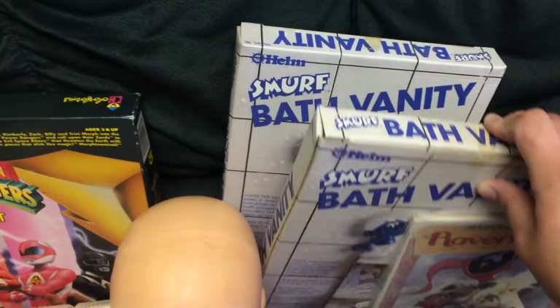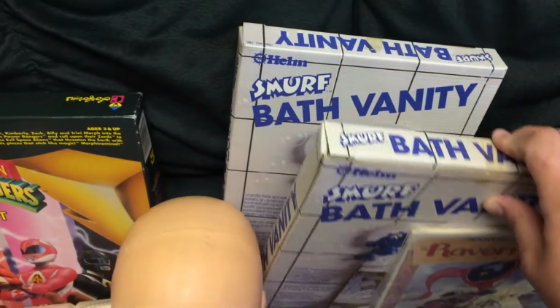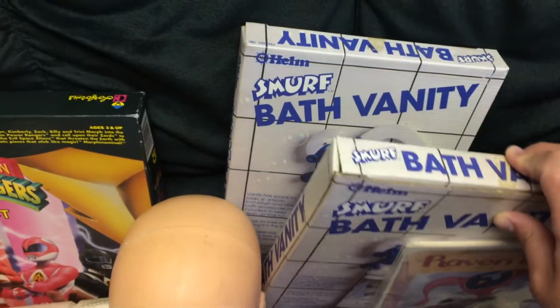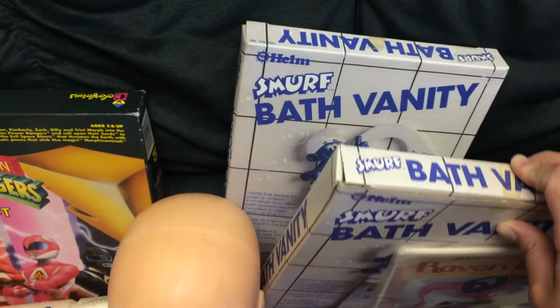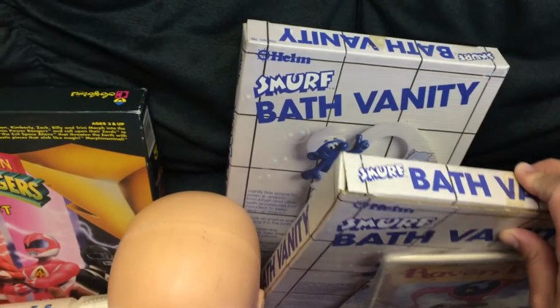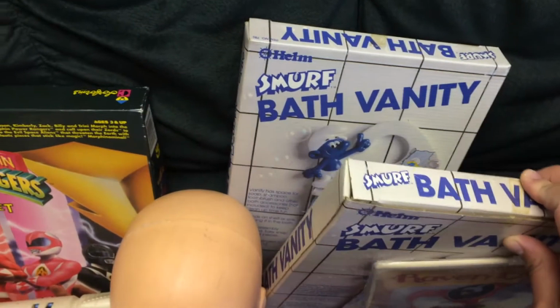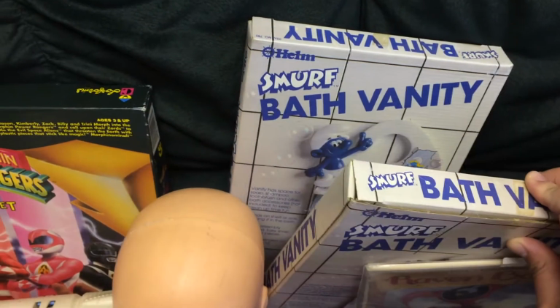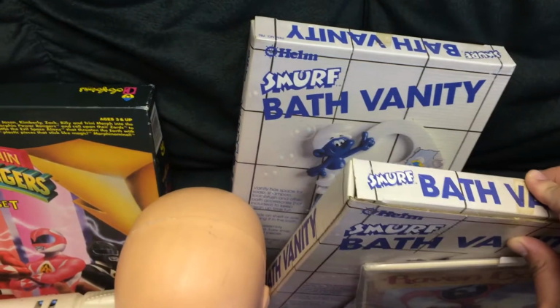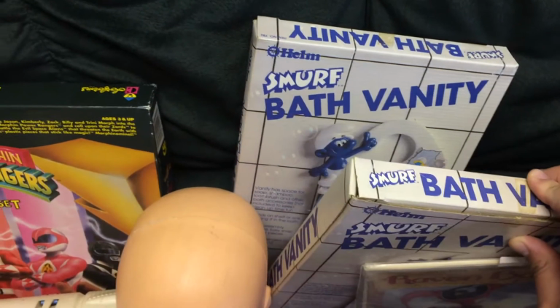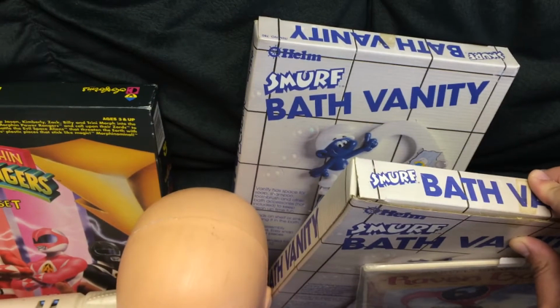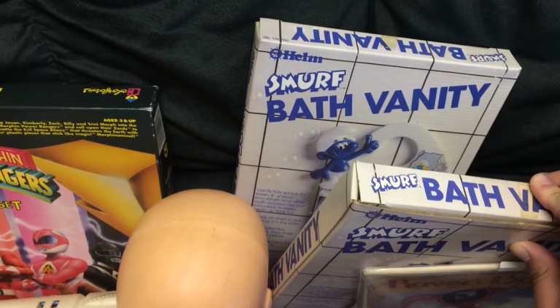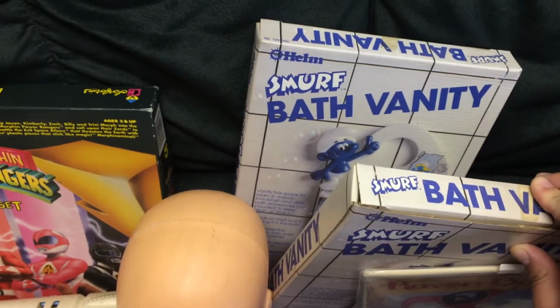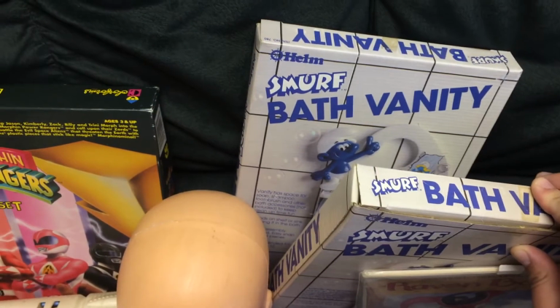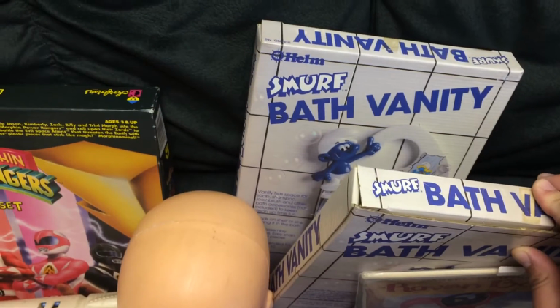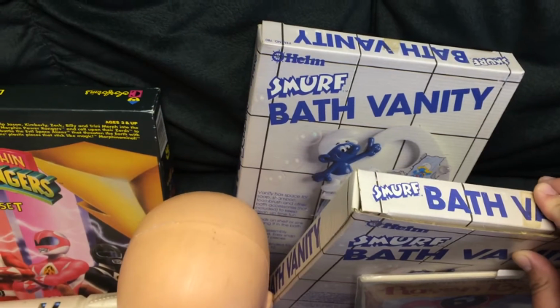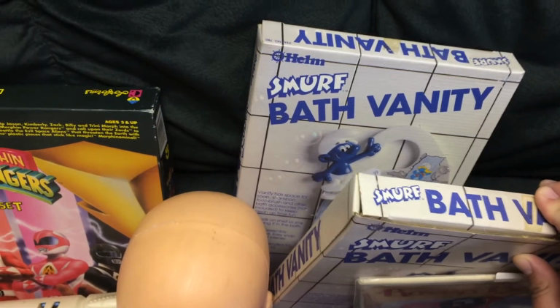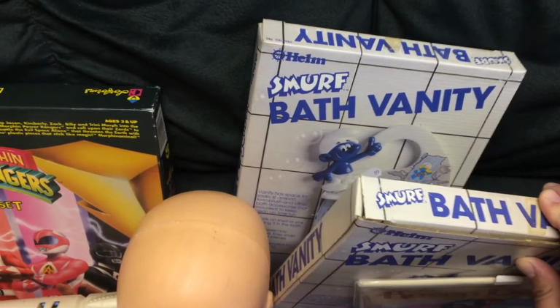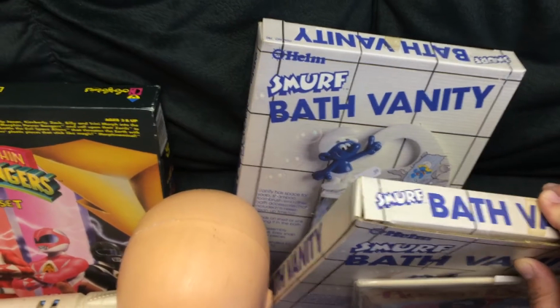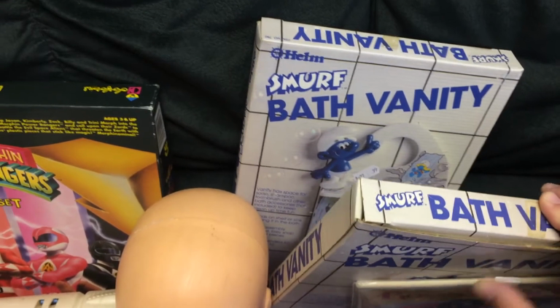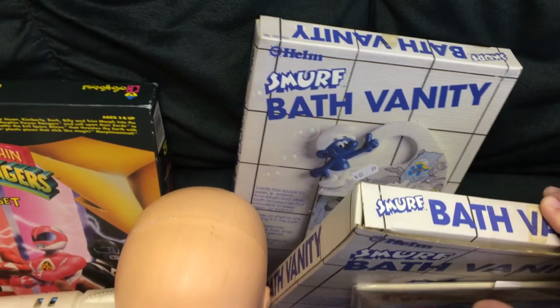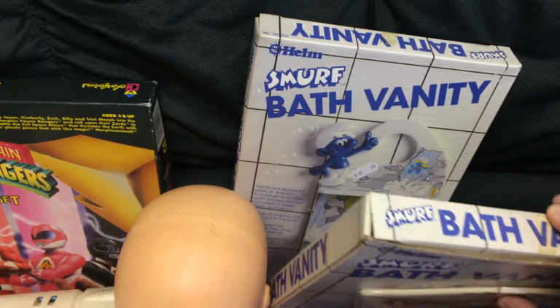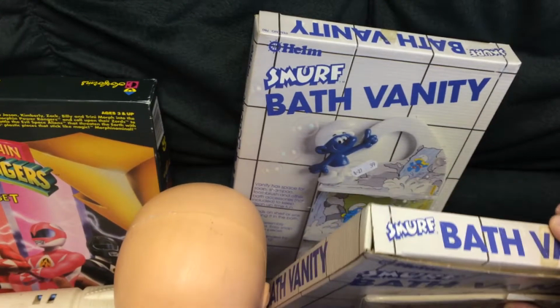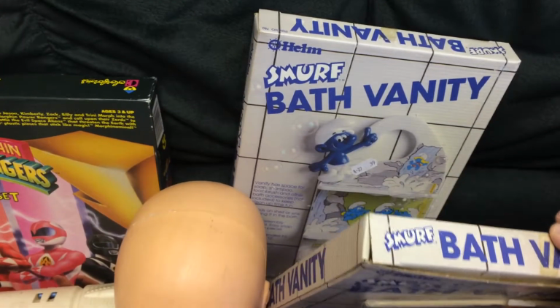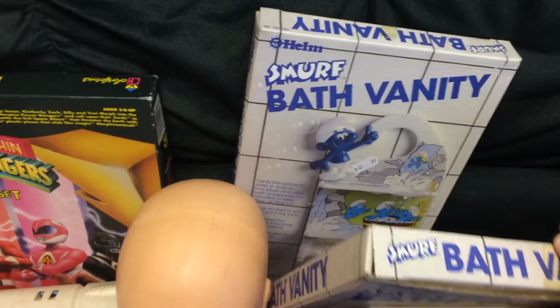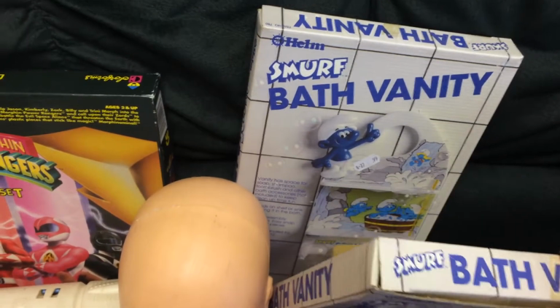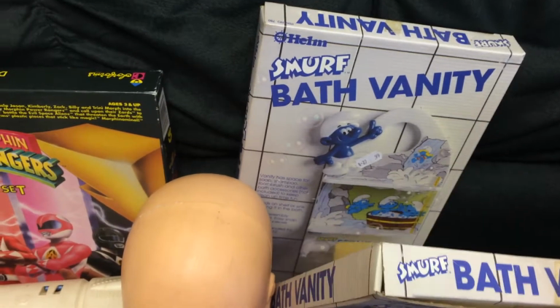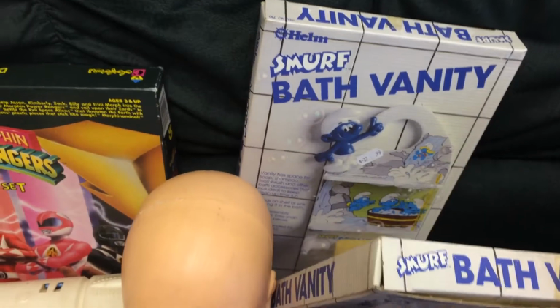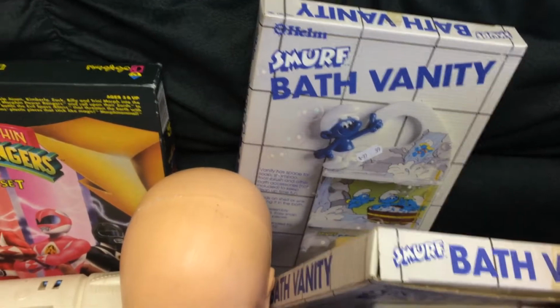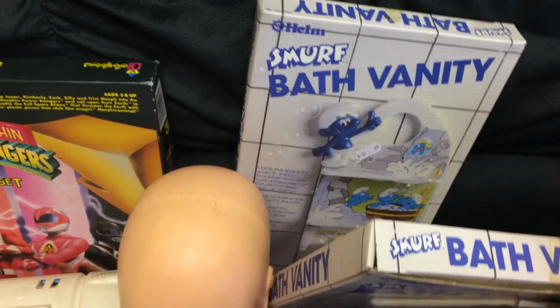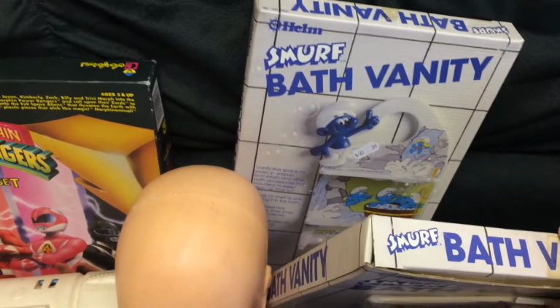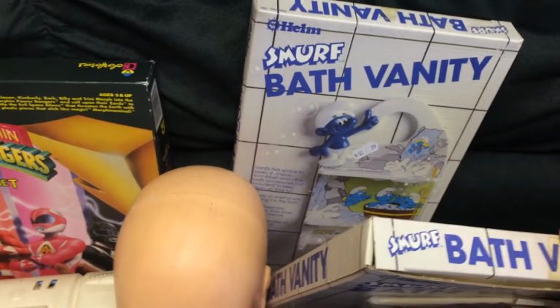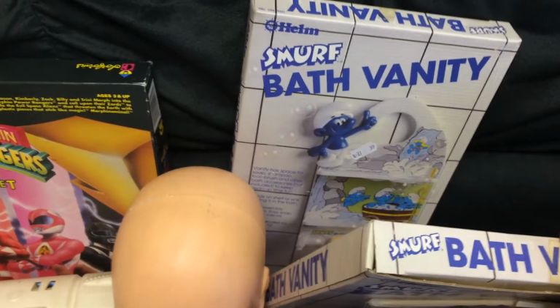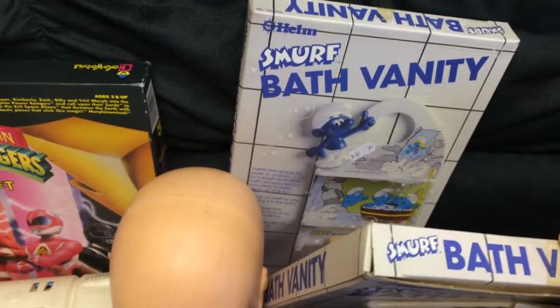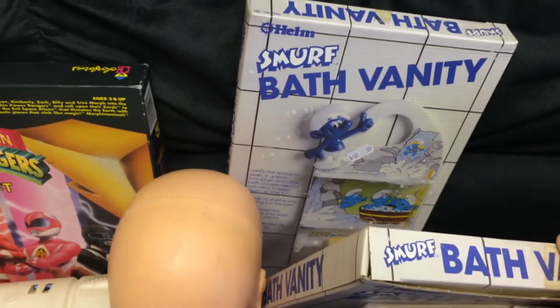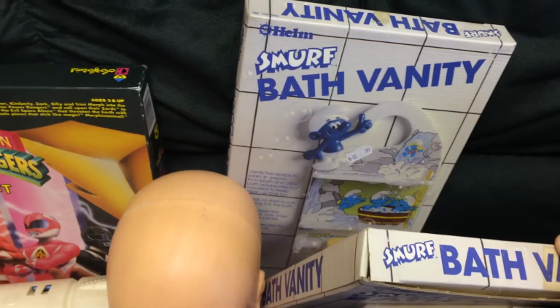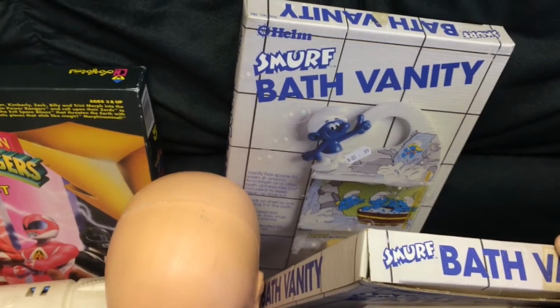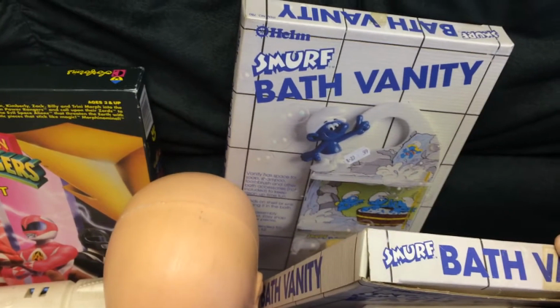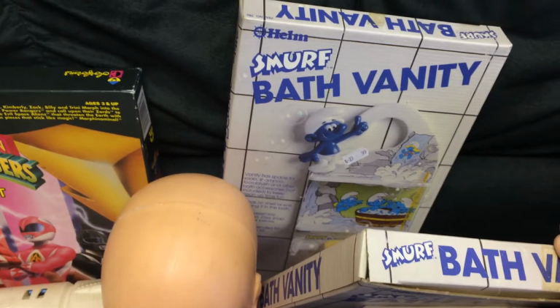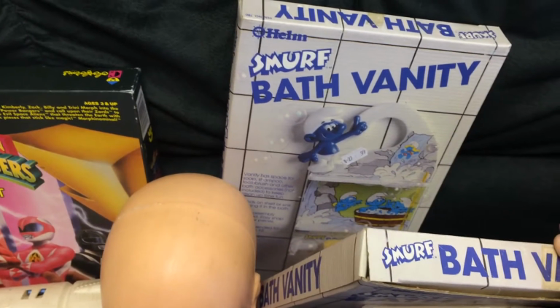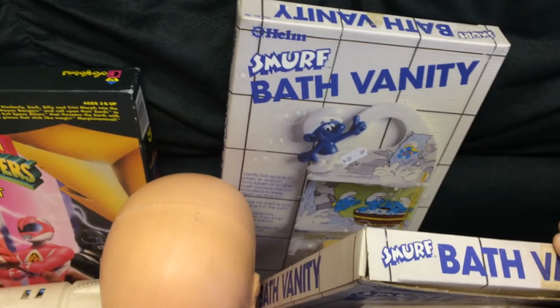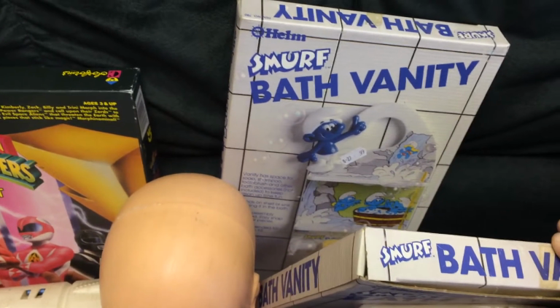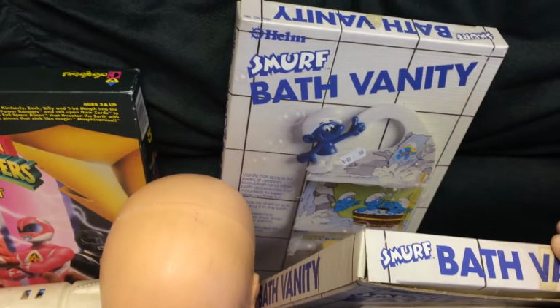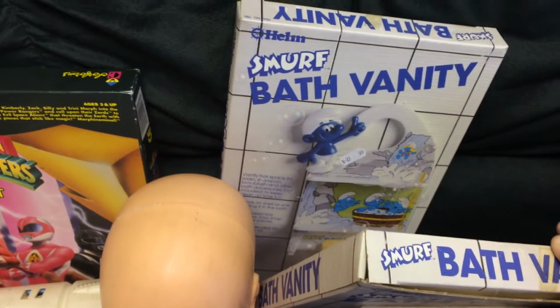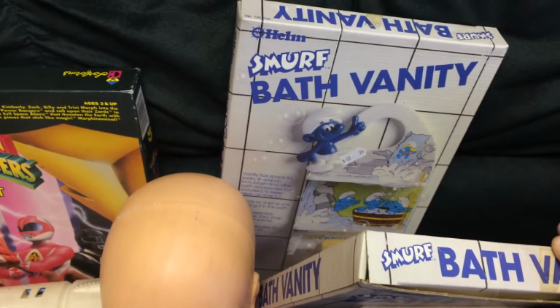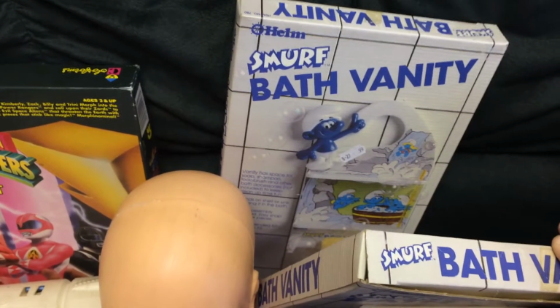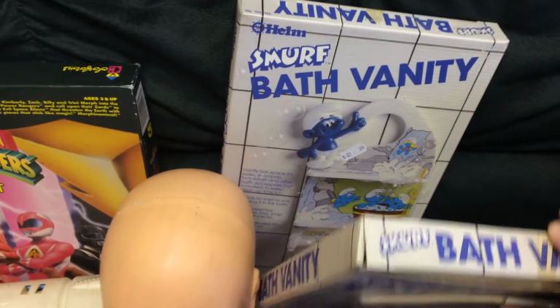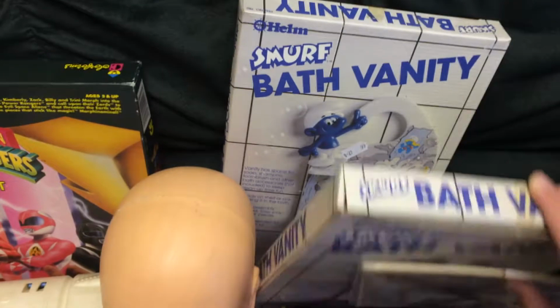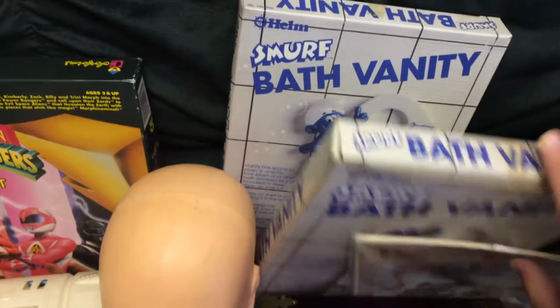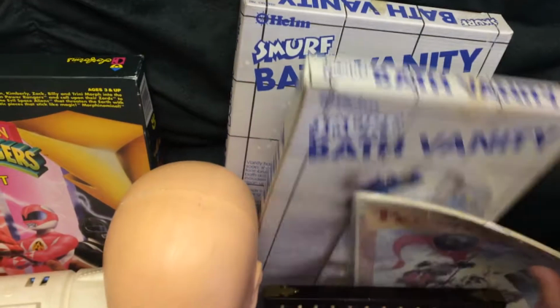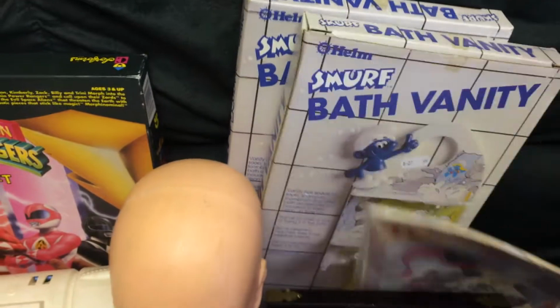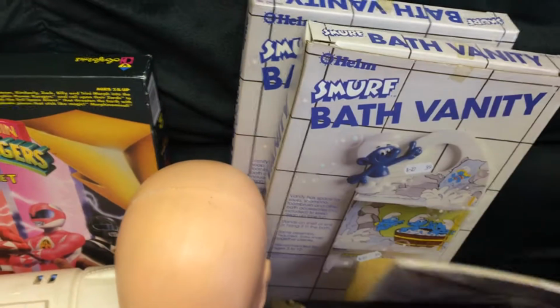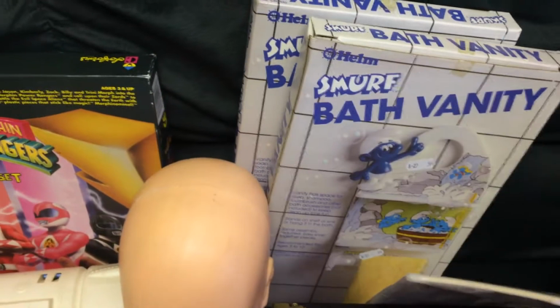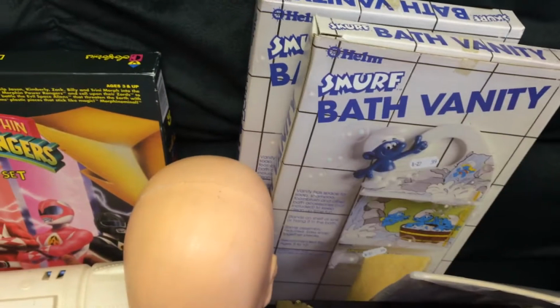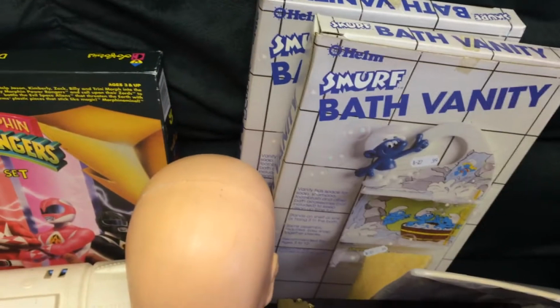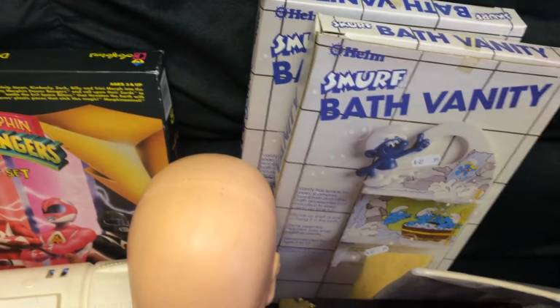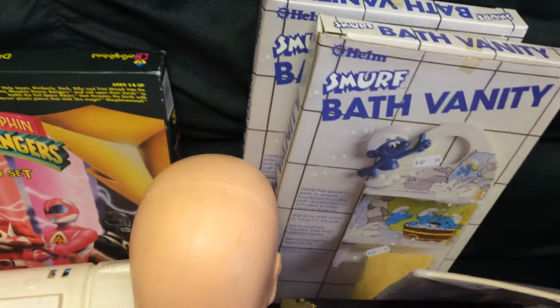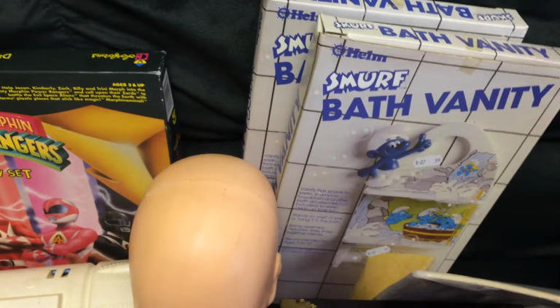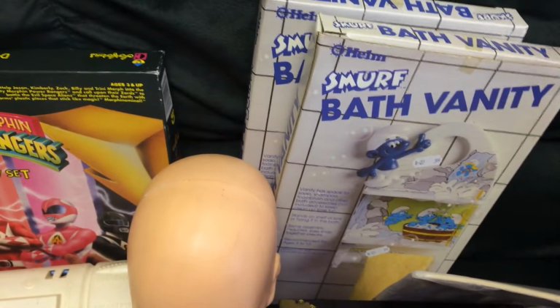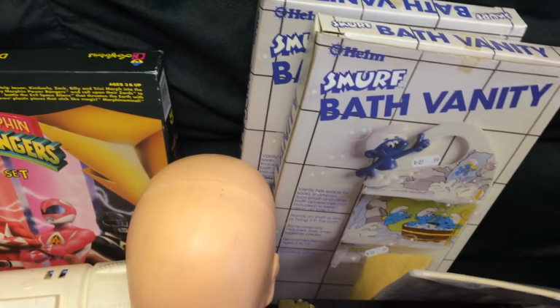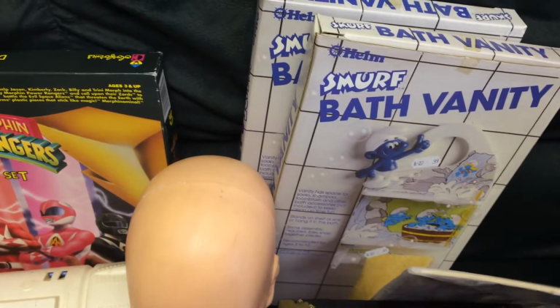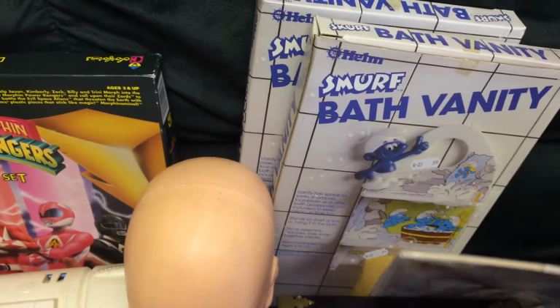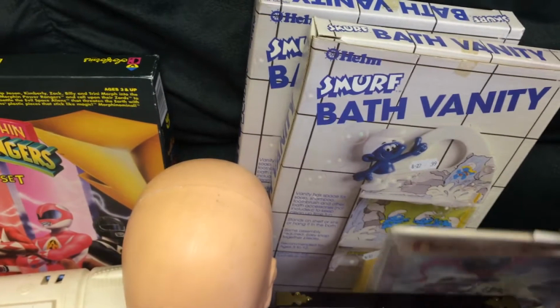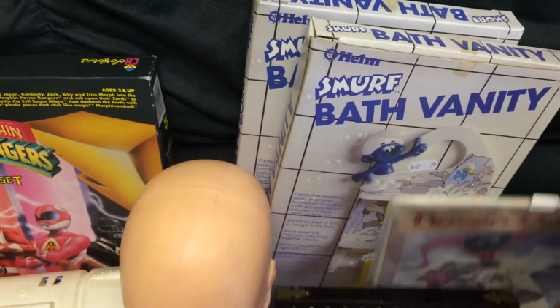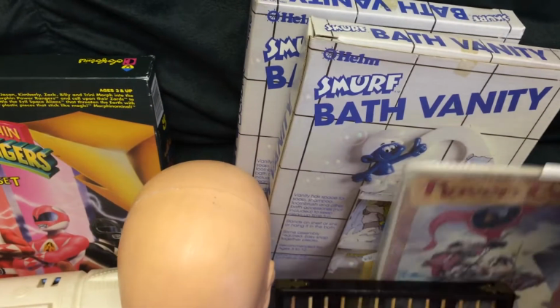At Salvation Army I picked up these for a buck a piece — they're from the 80s and I couldn't find anything like them on eBay.